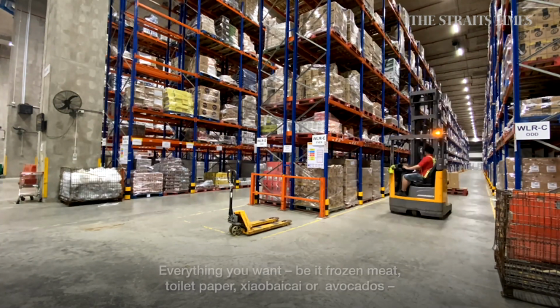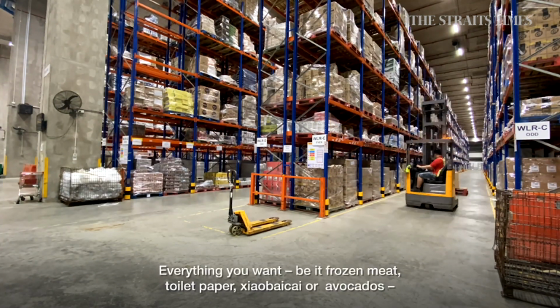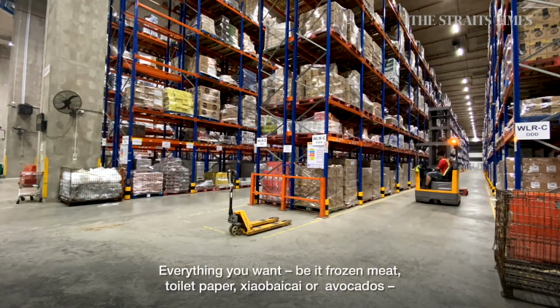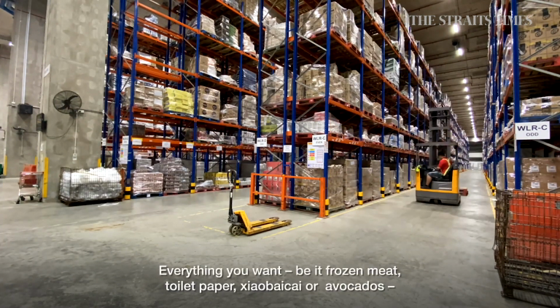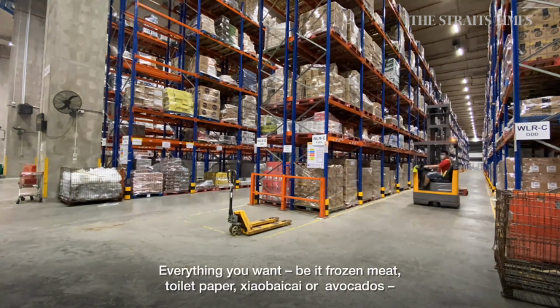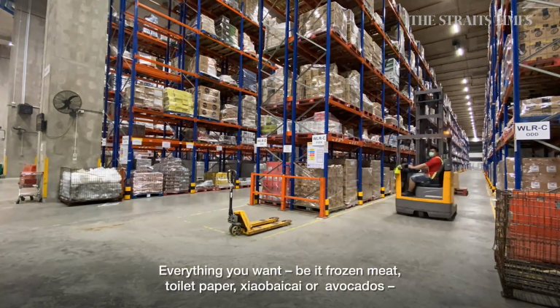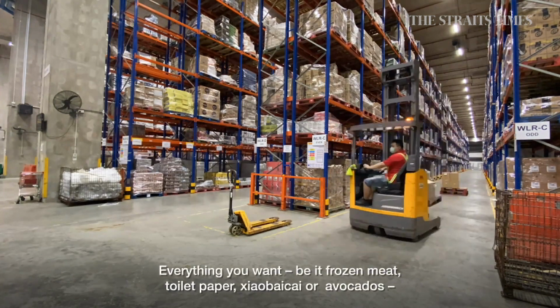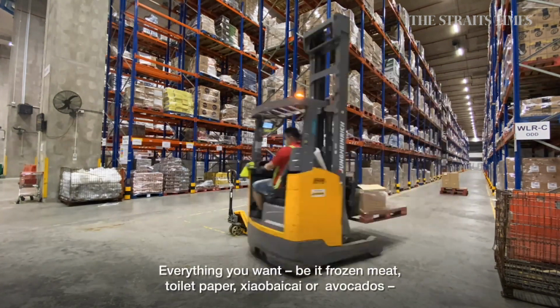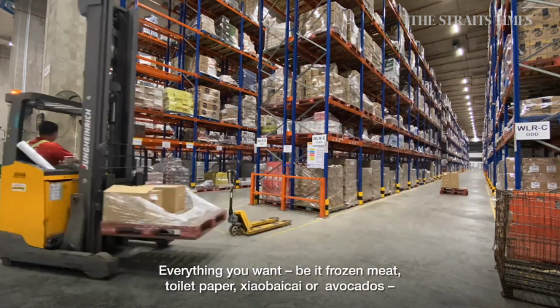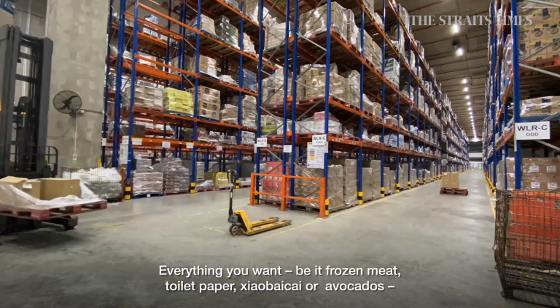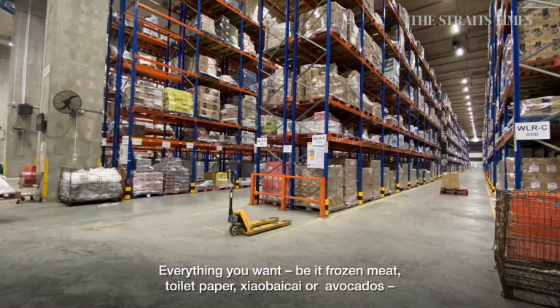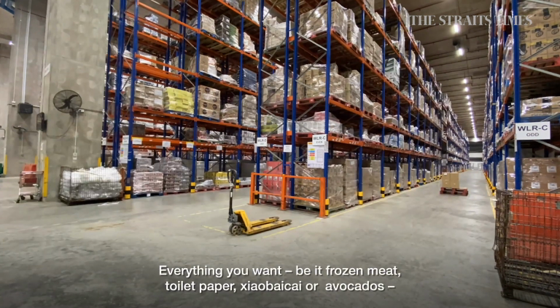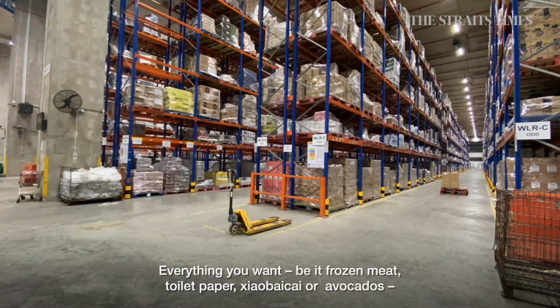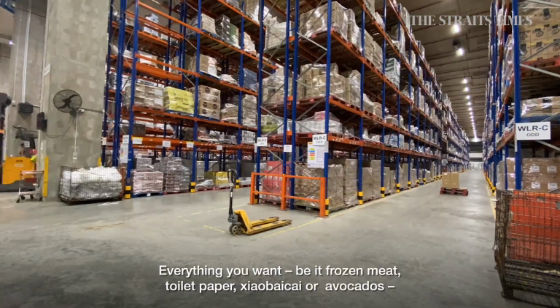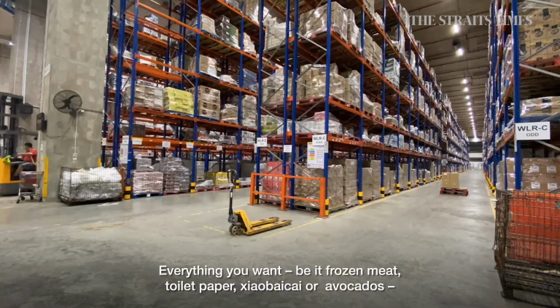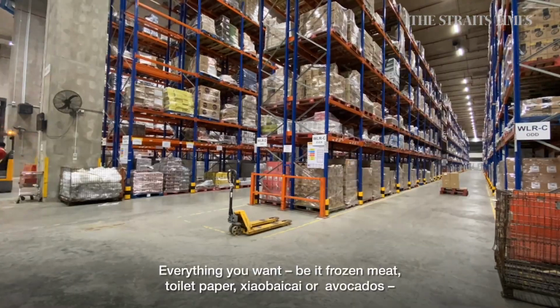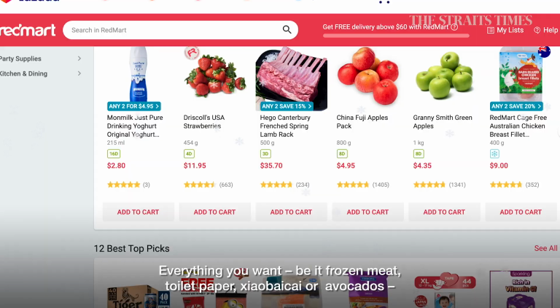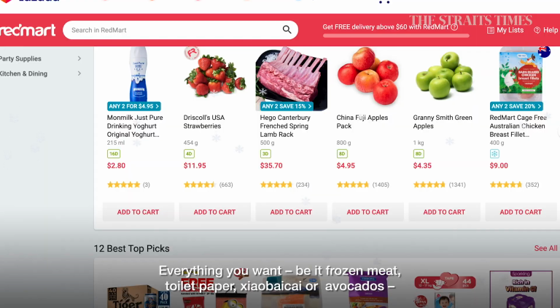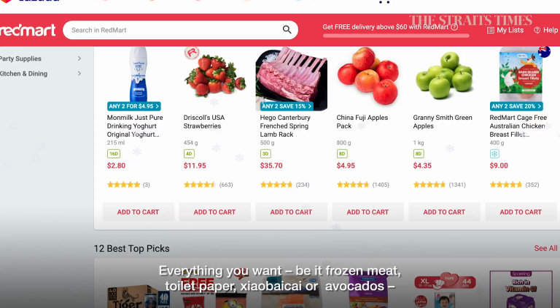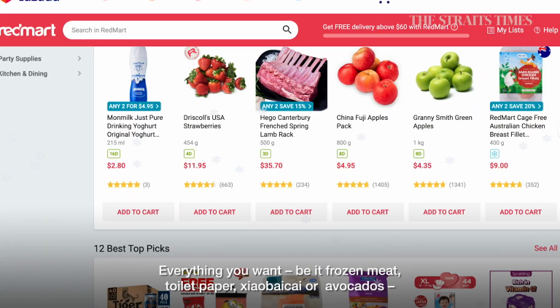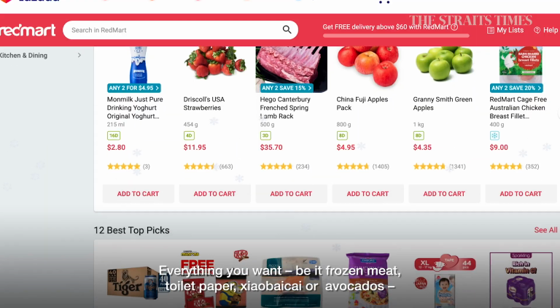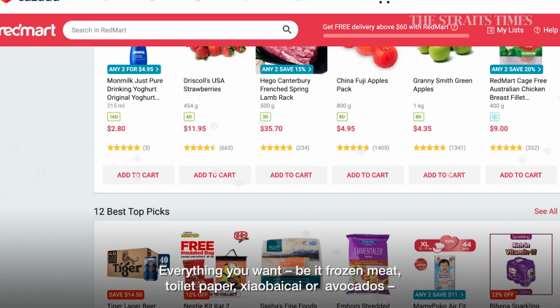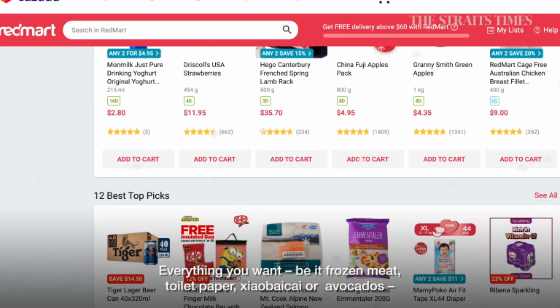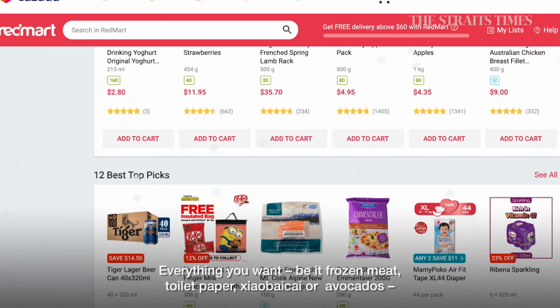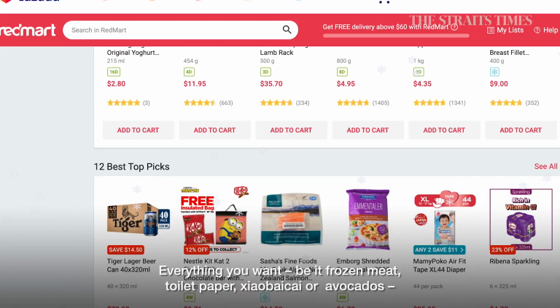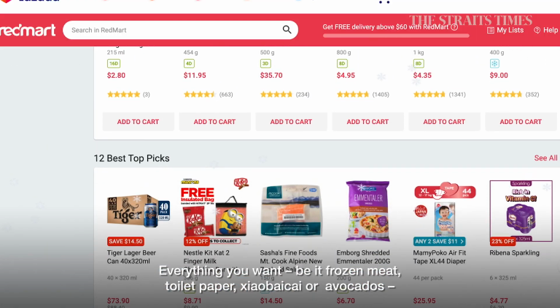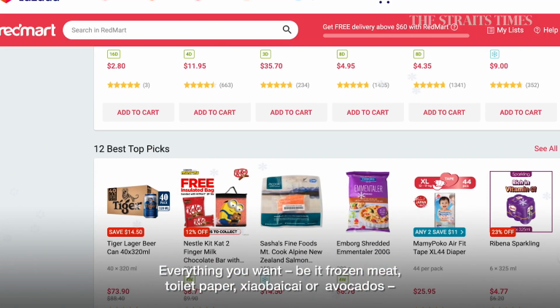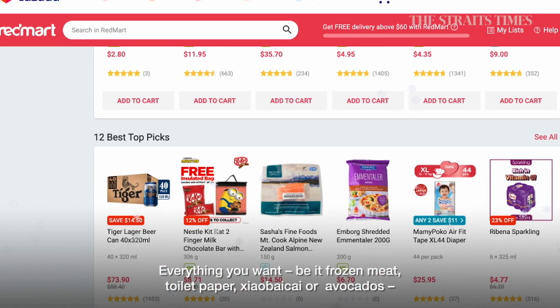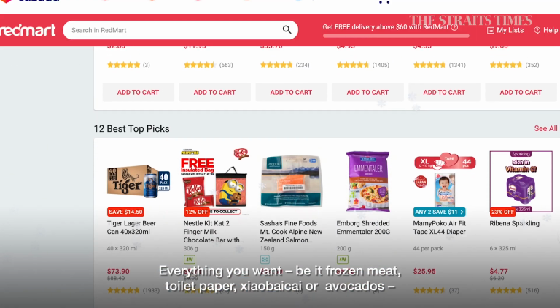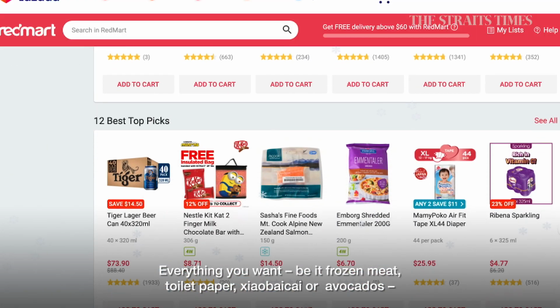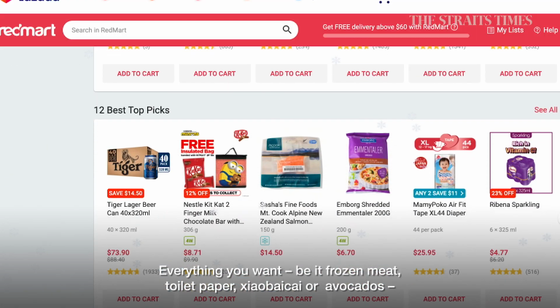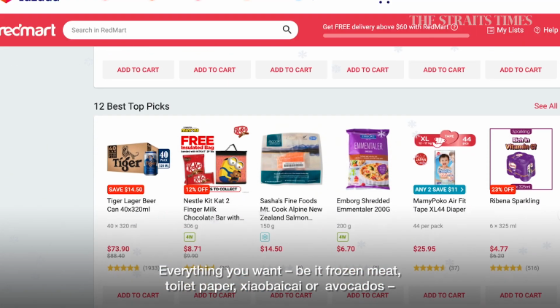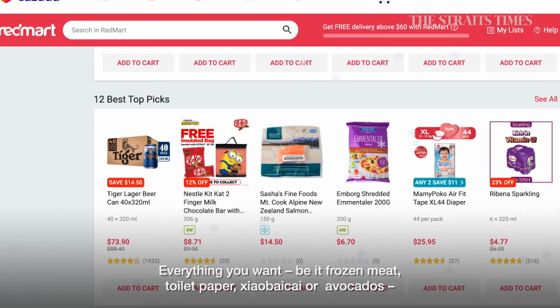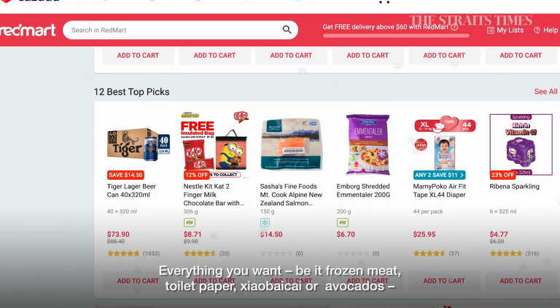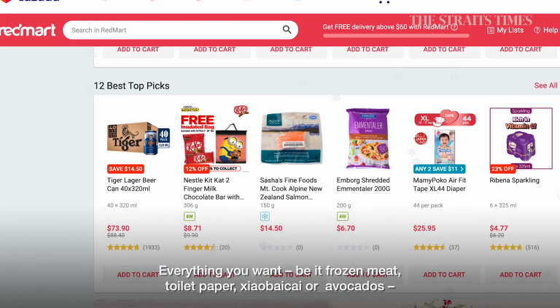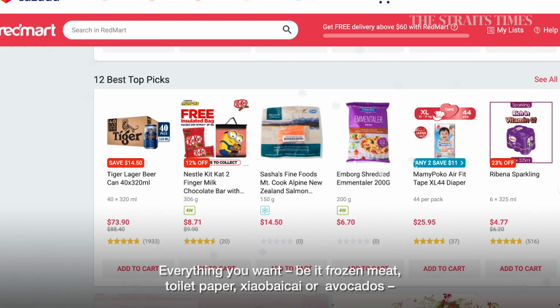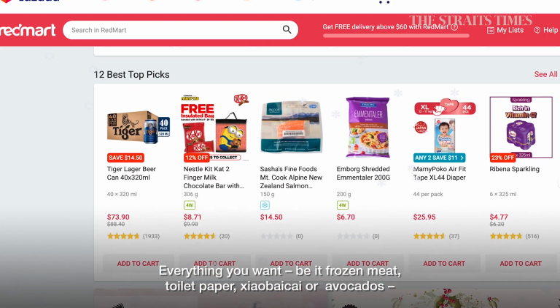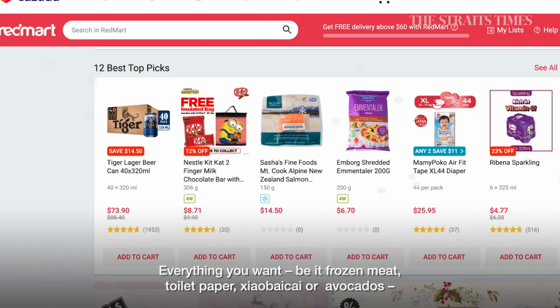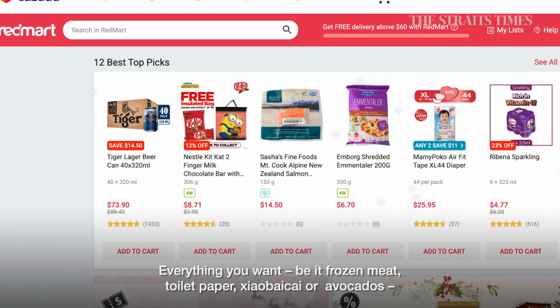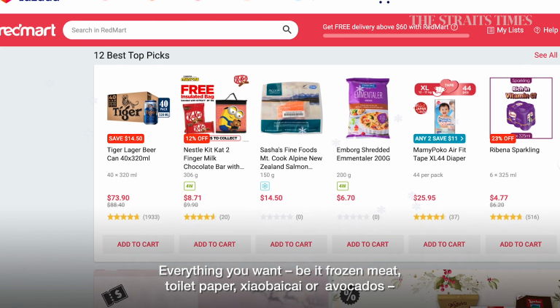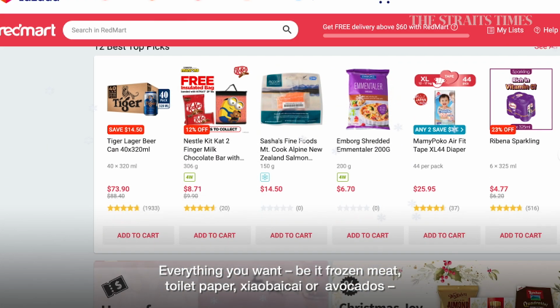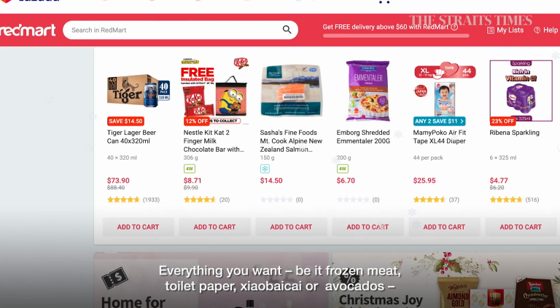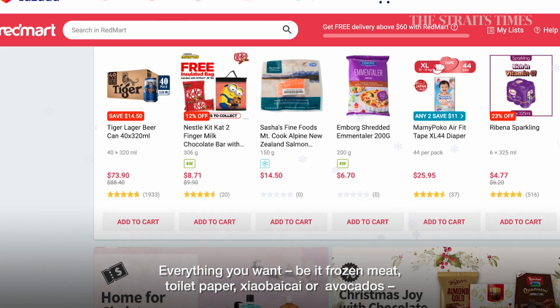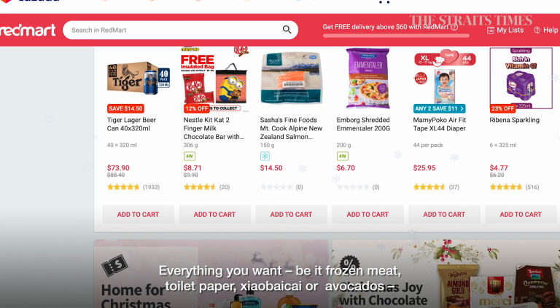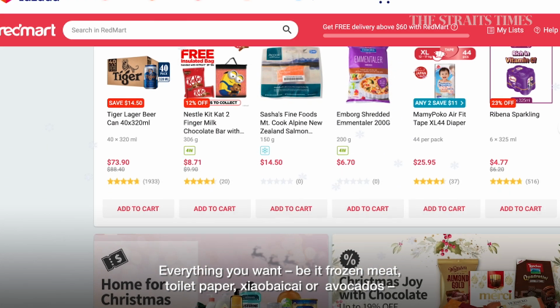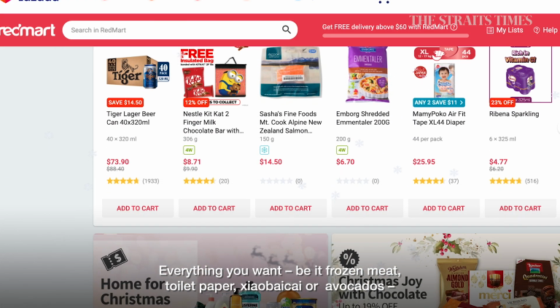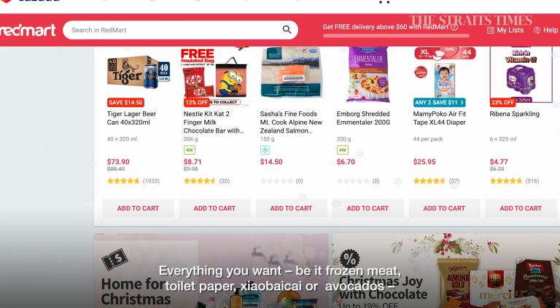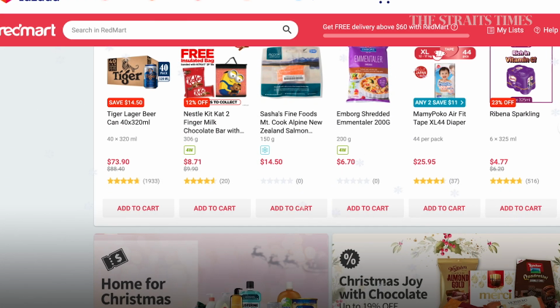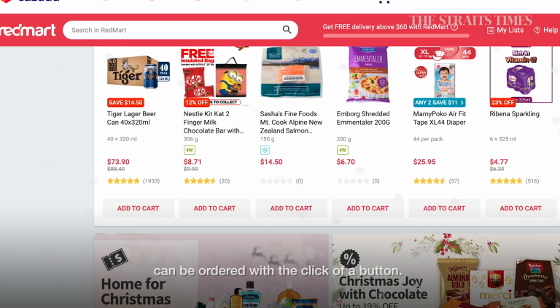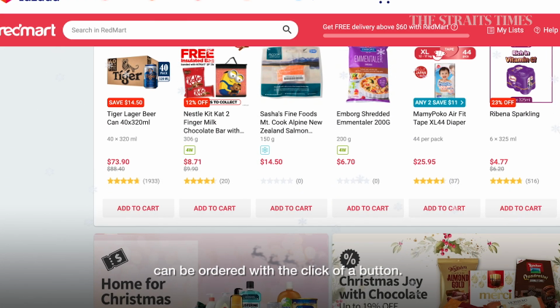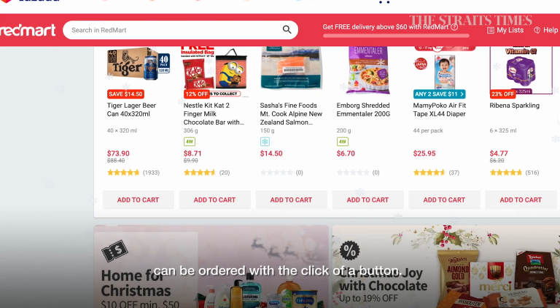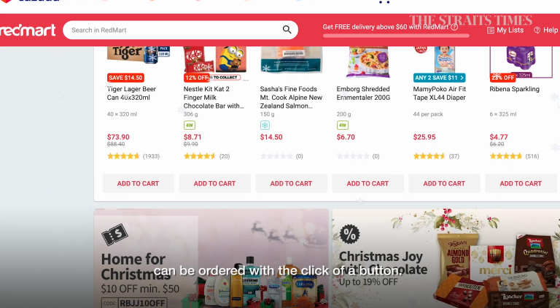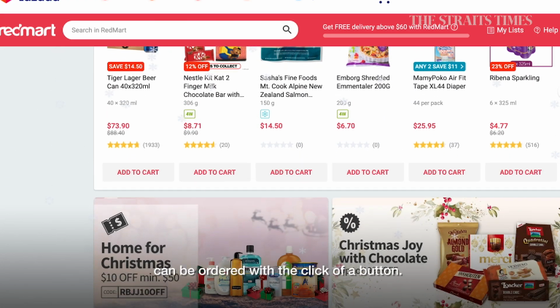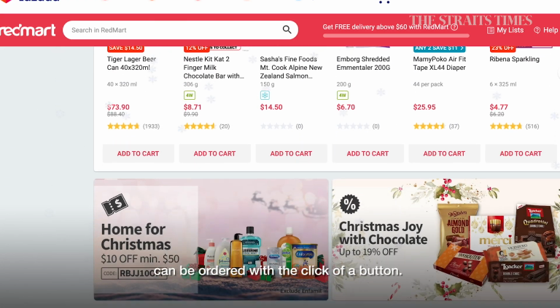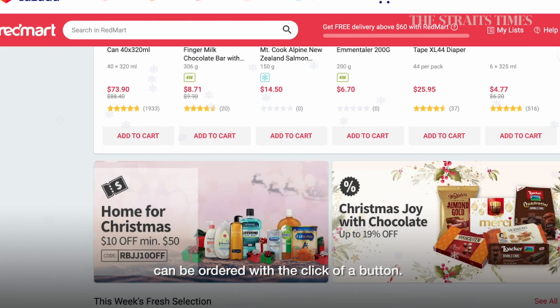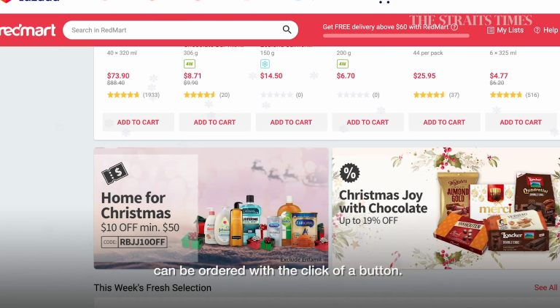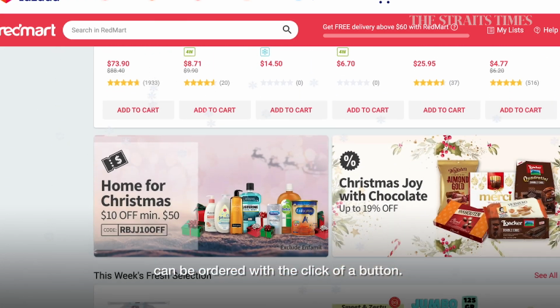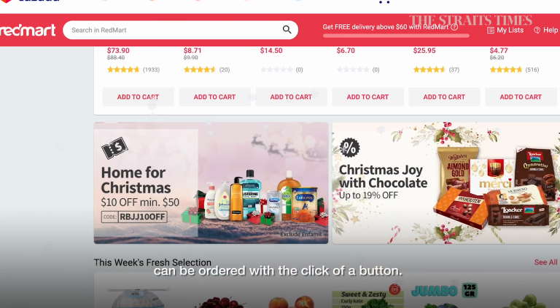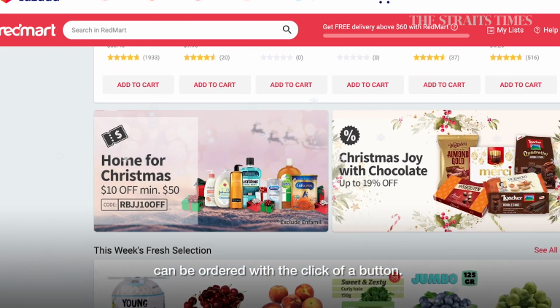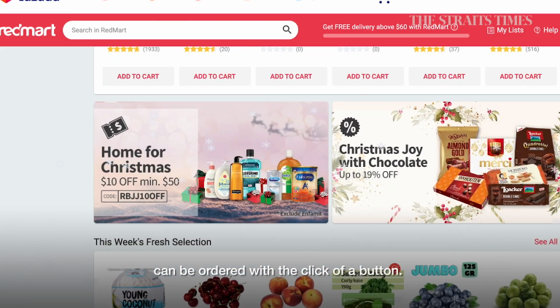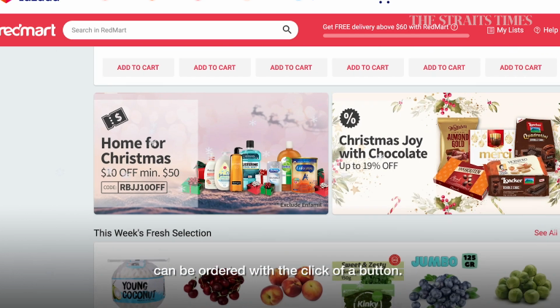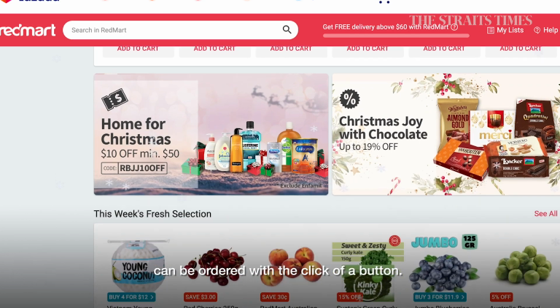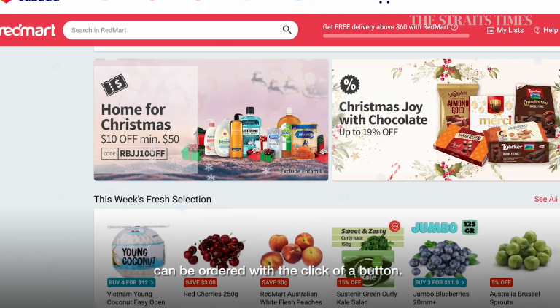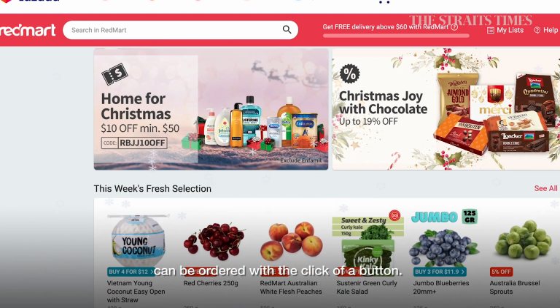Everything you want — be it frozen meat, toilet paper, or avocados — can be ordered with the click of a button.